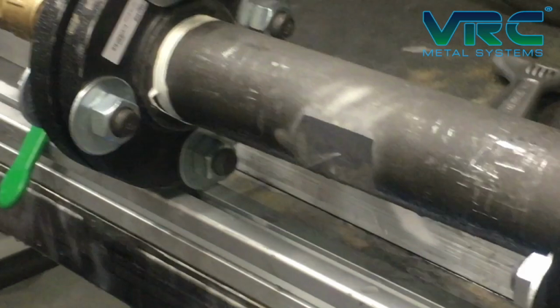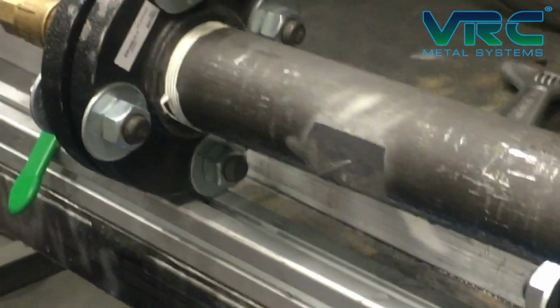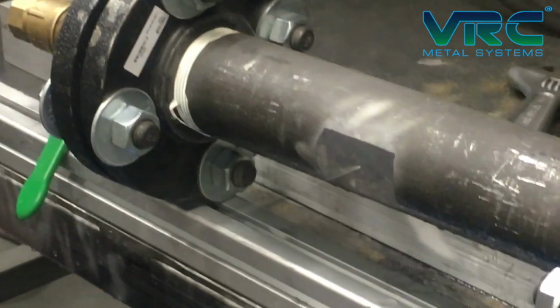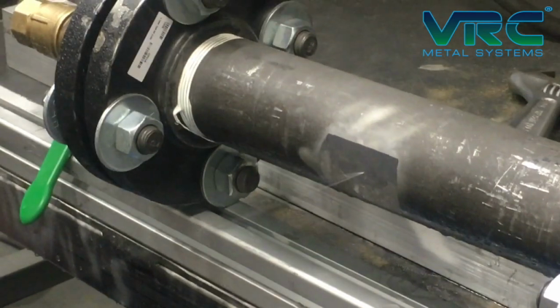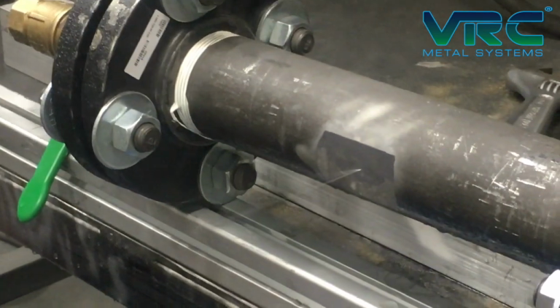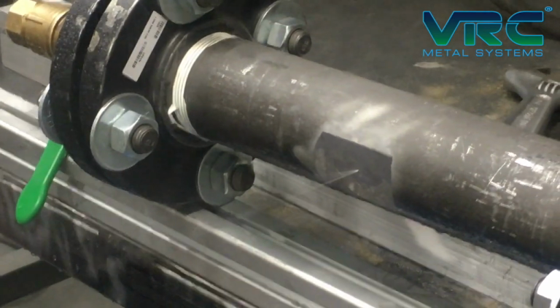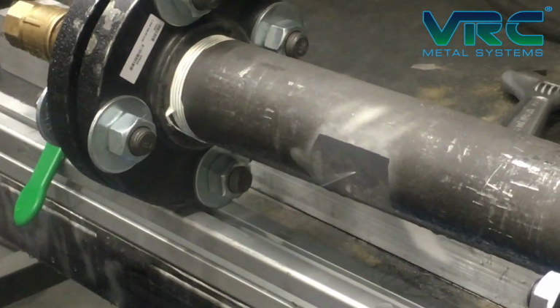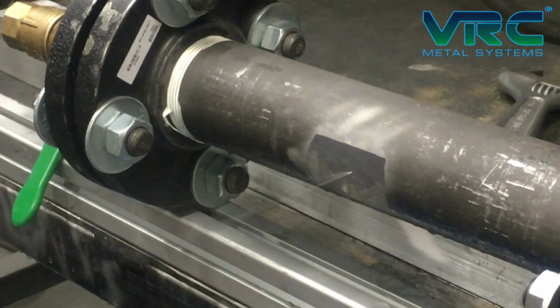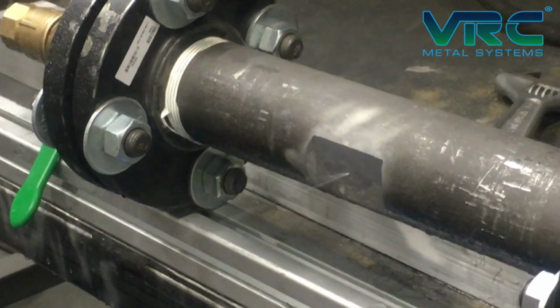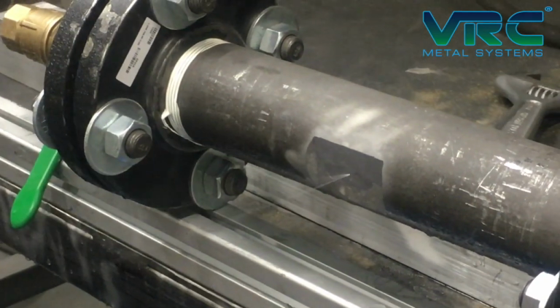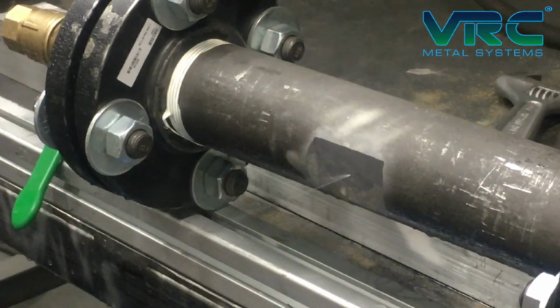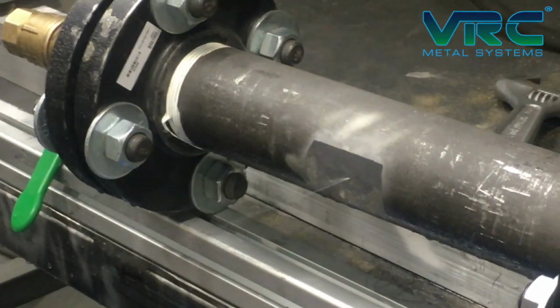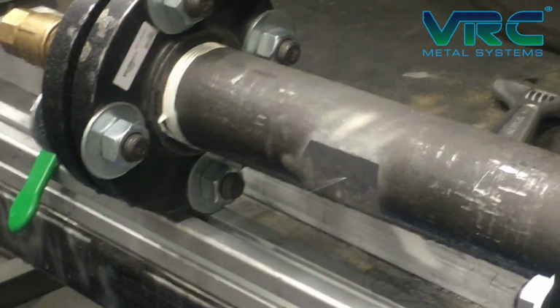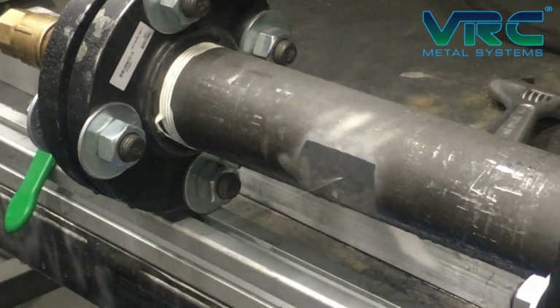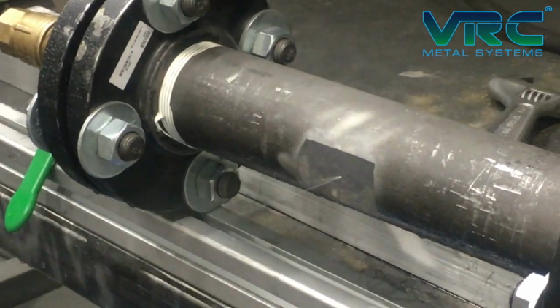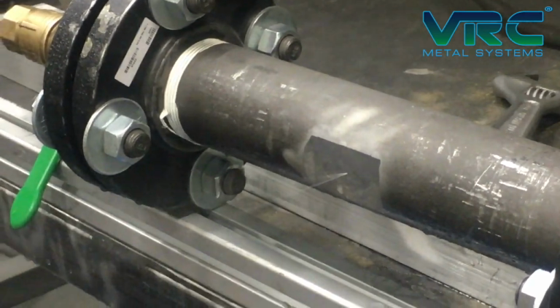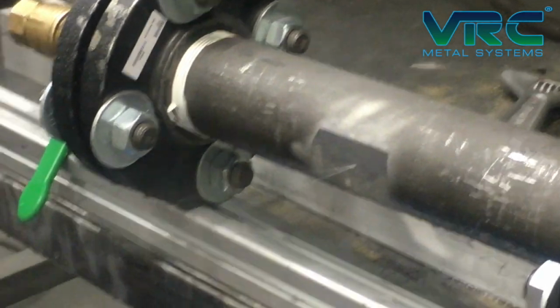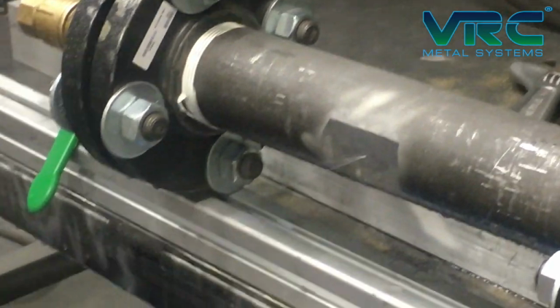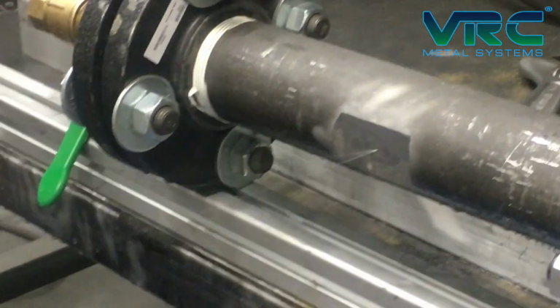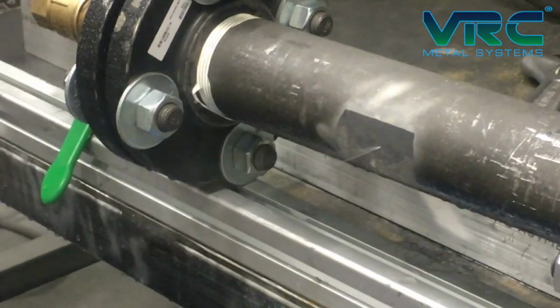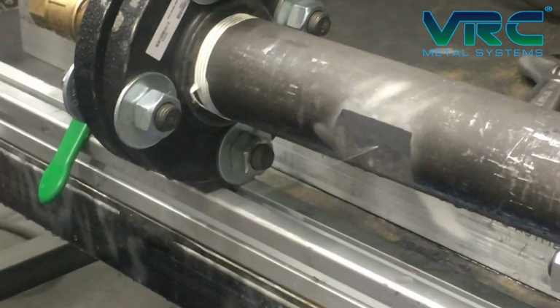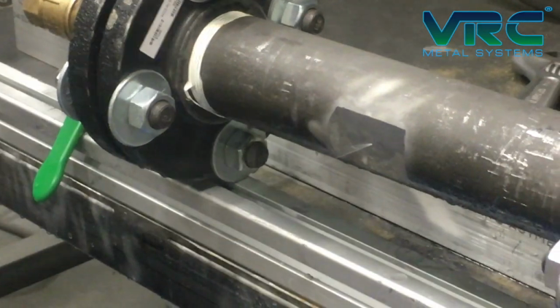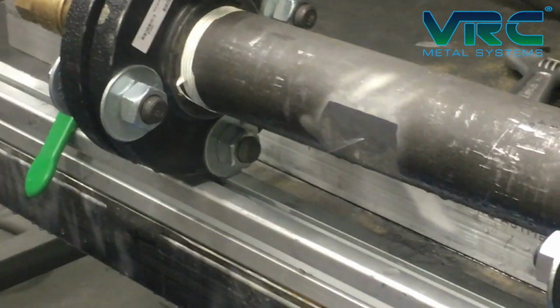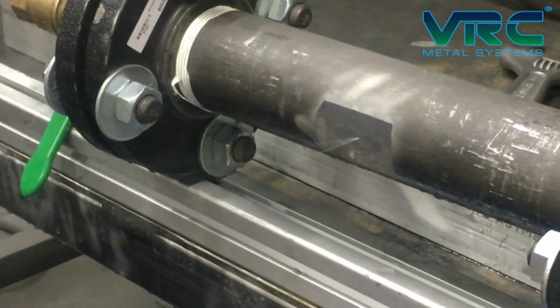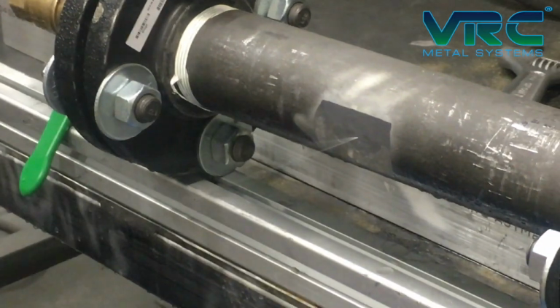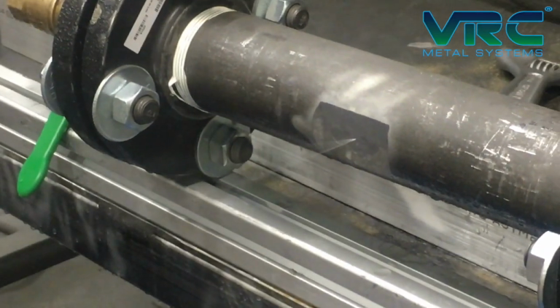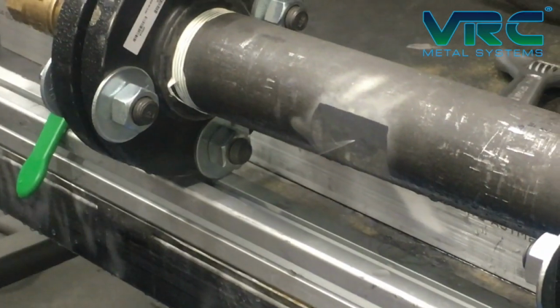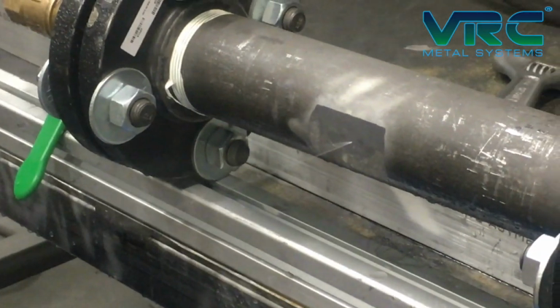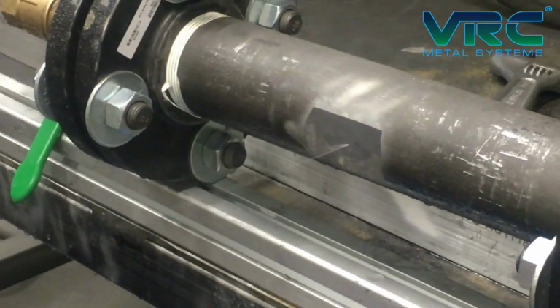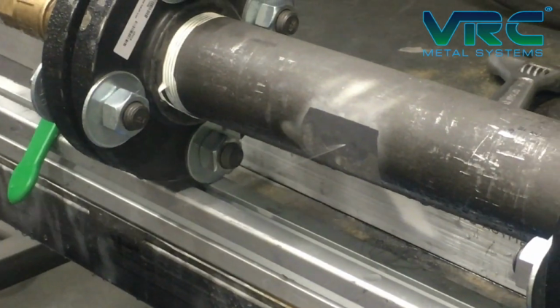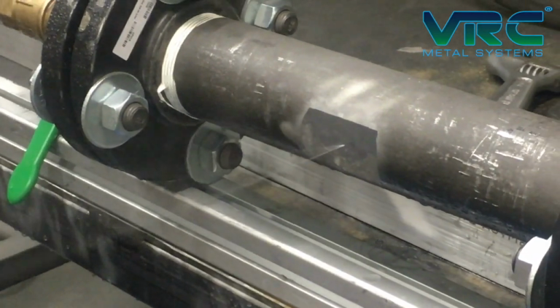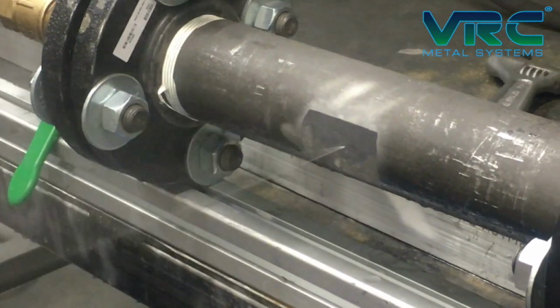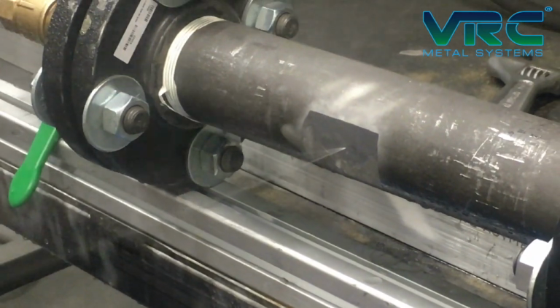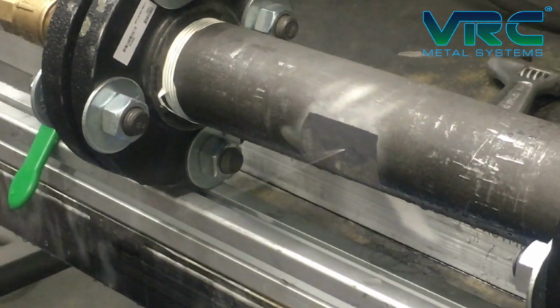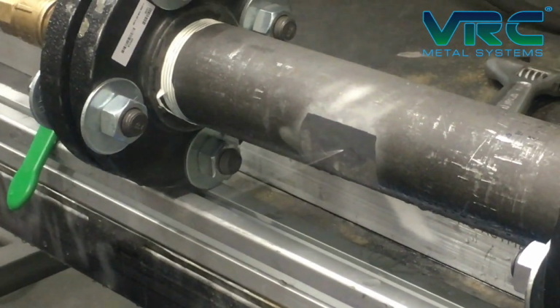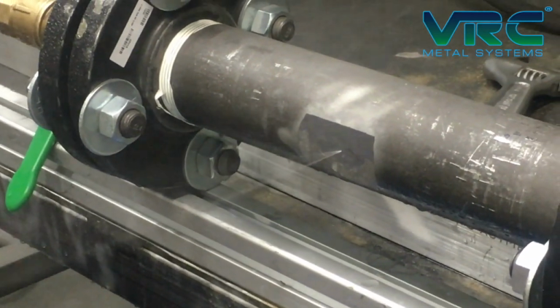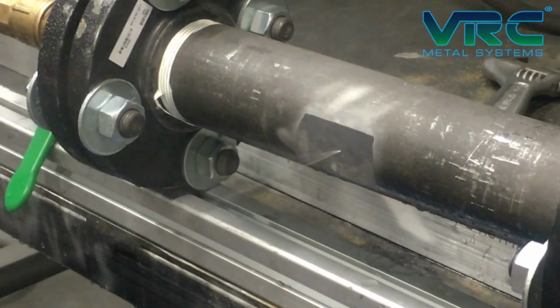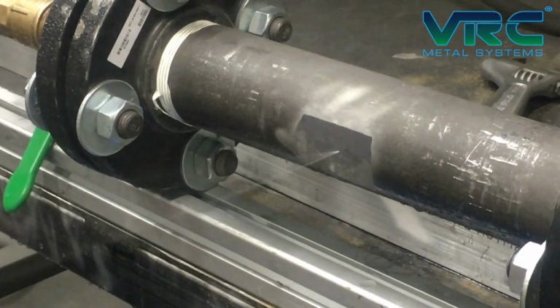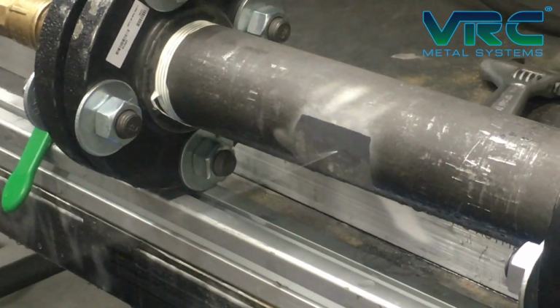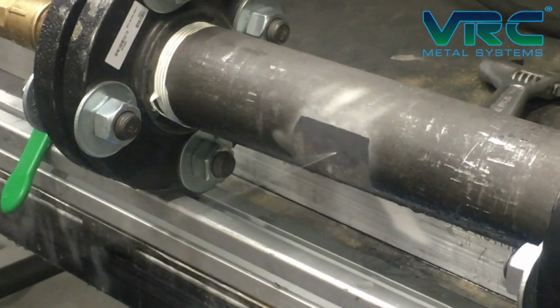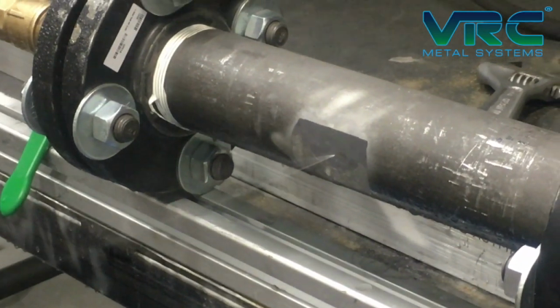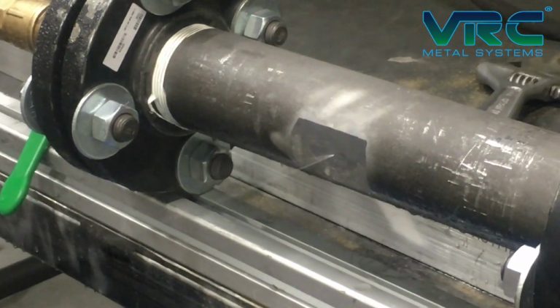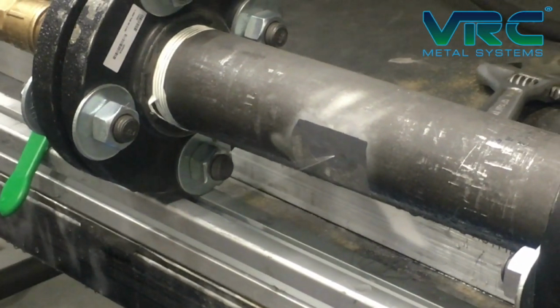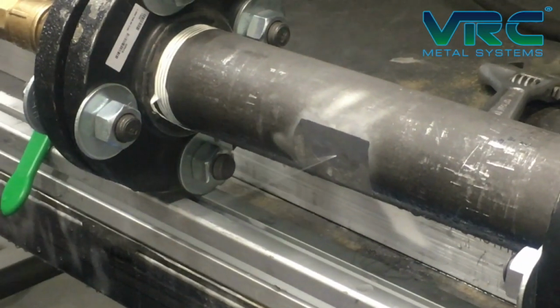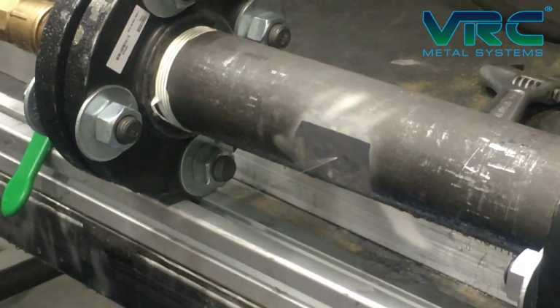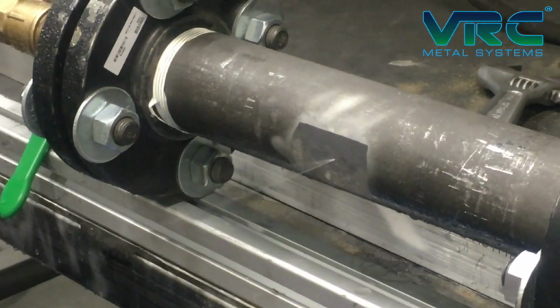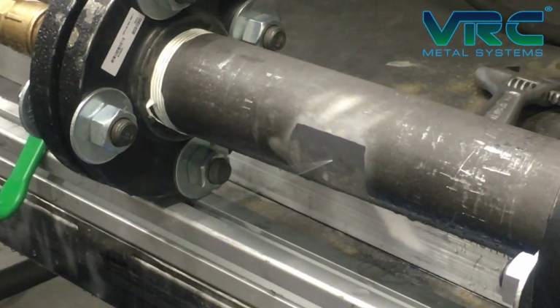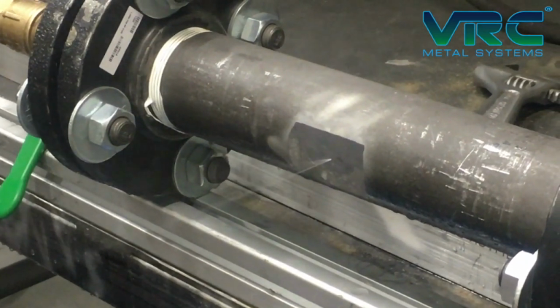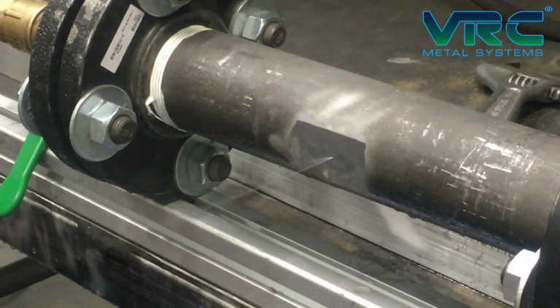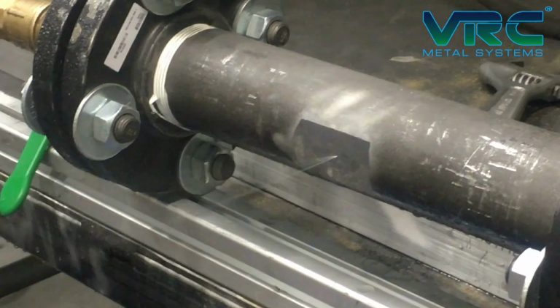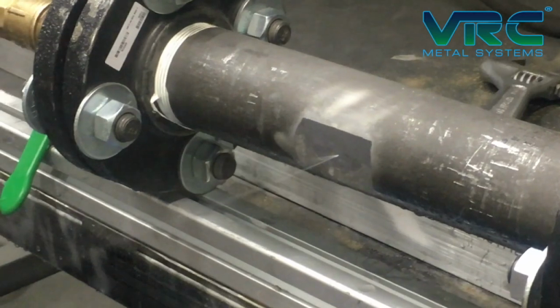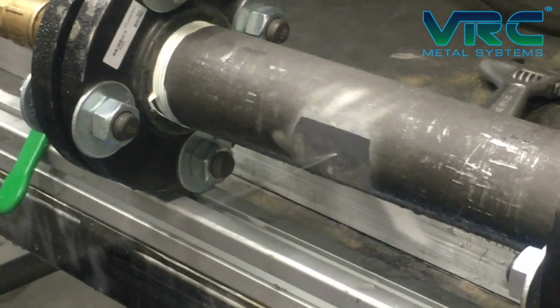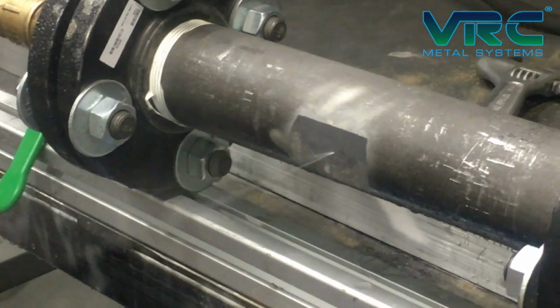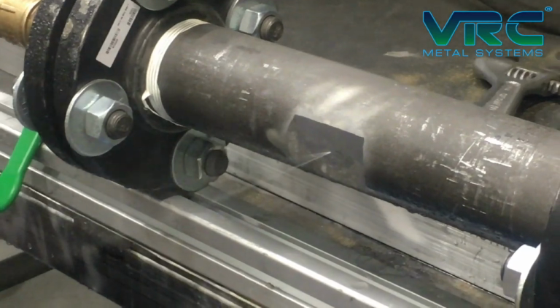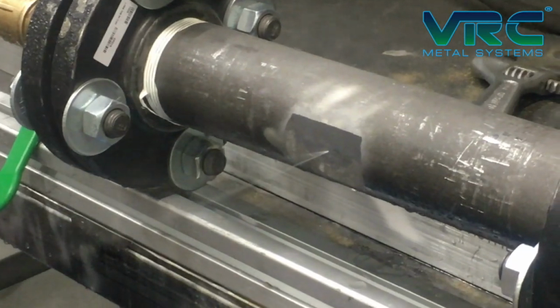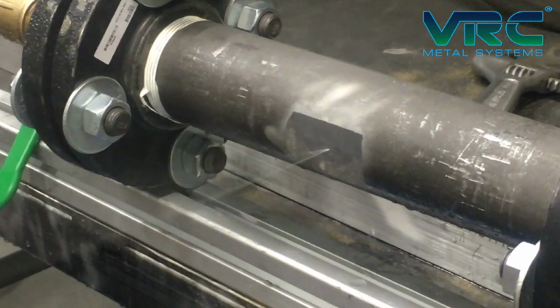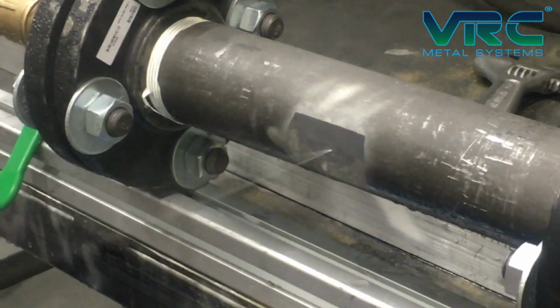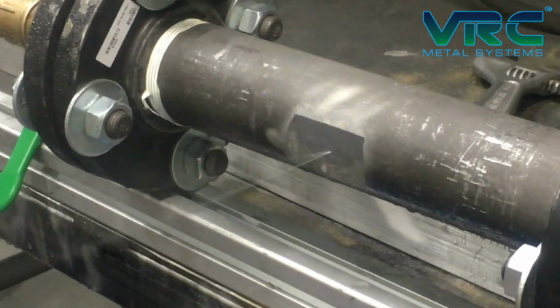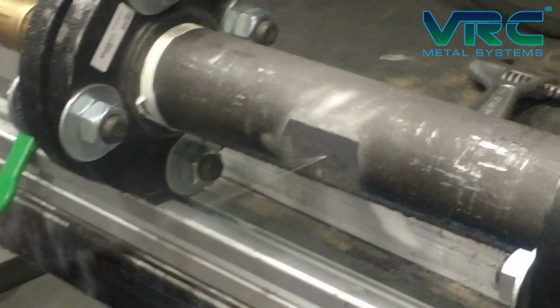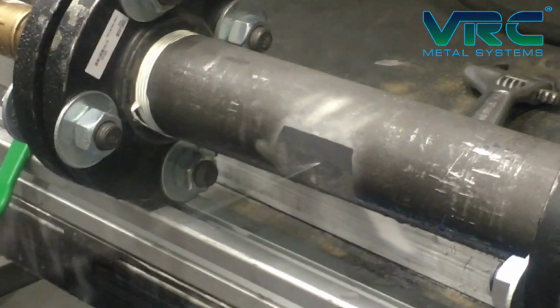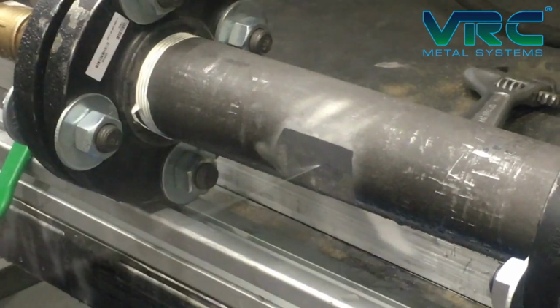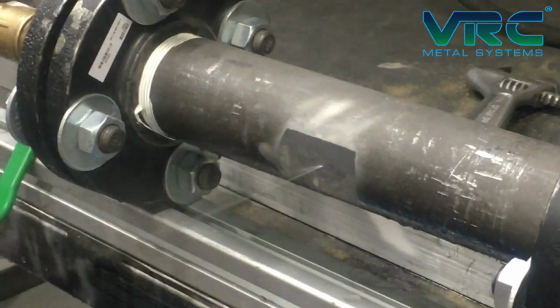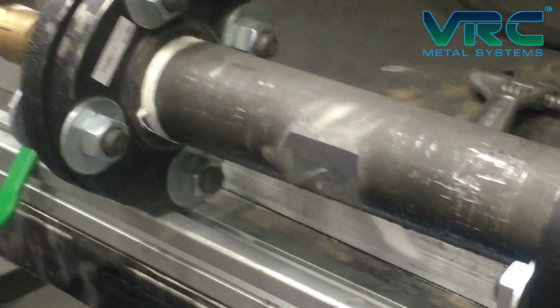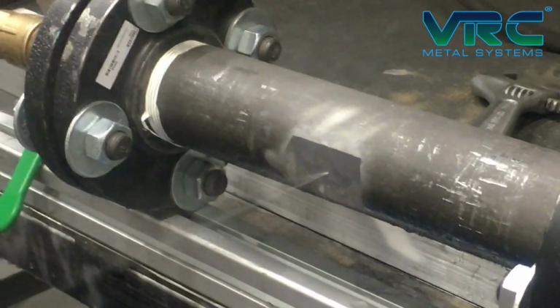In this video, we are demonstrating a hand spray repair of an active pipe leak using VRC's high-pressure cold spray system.